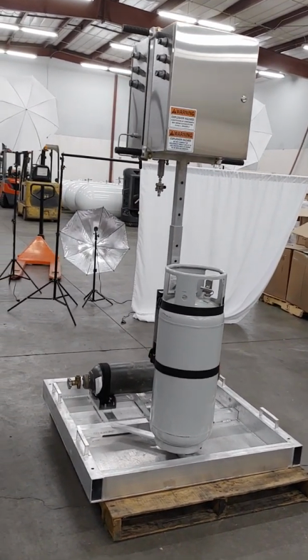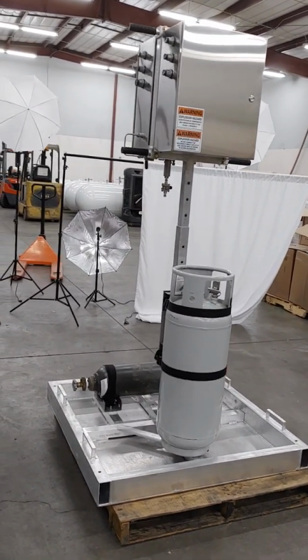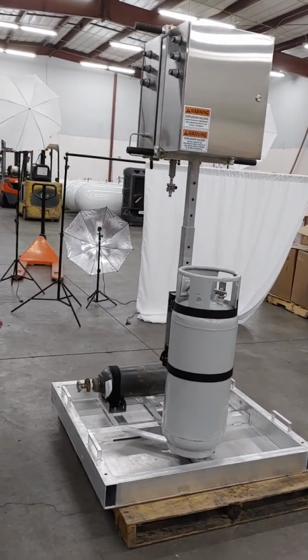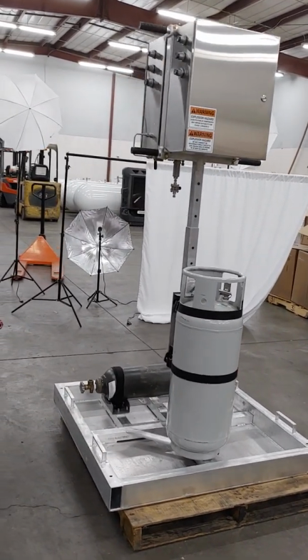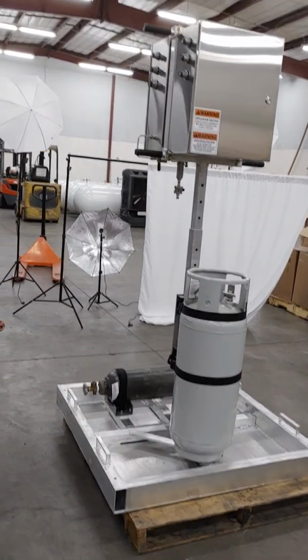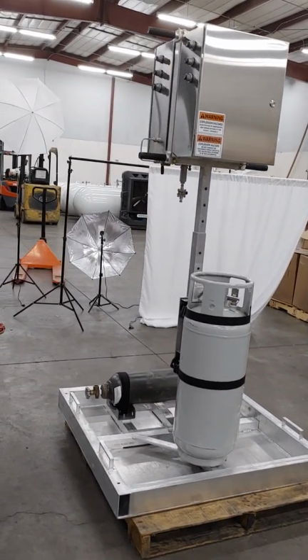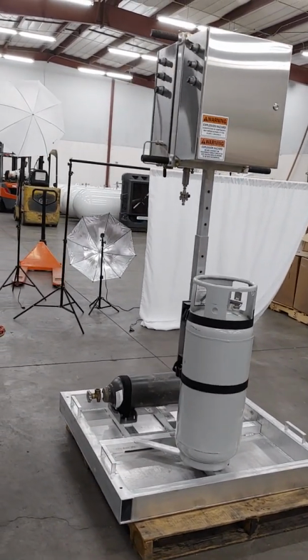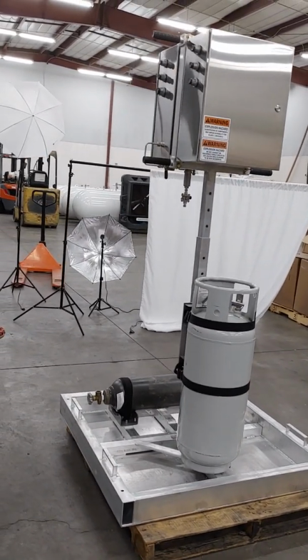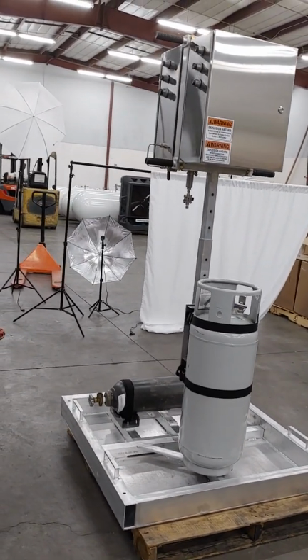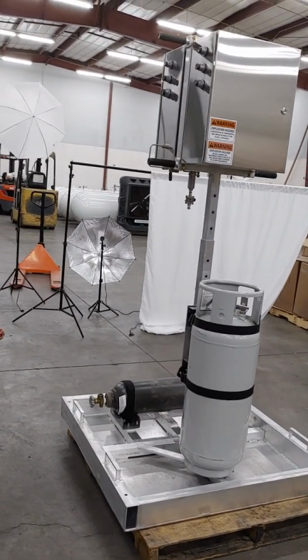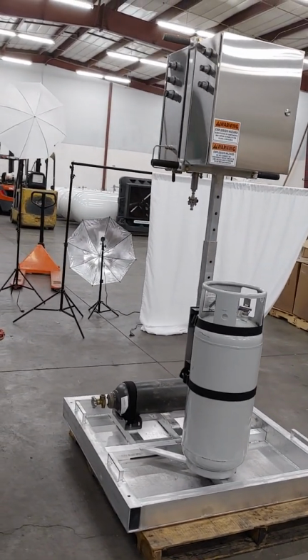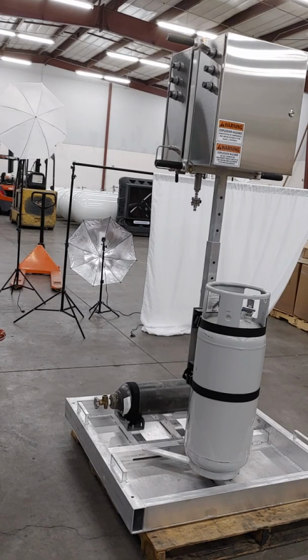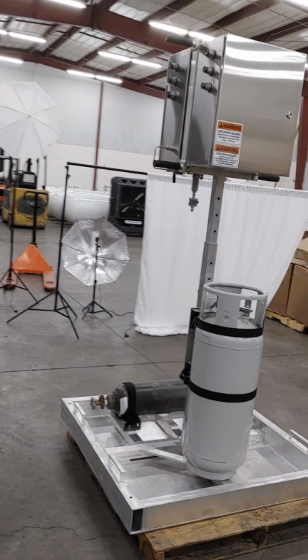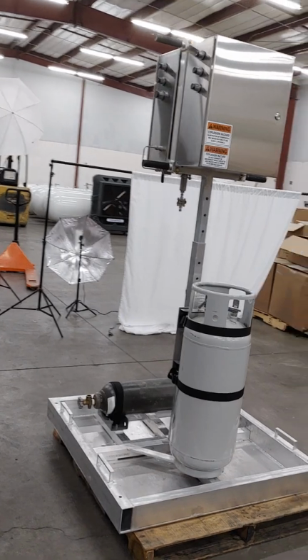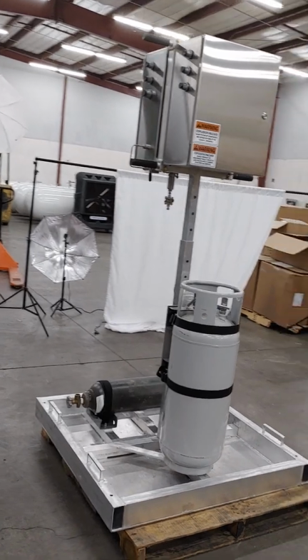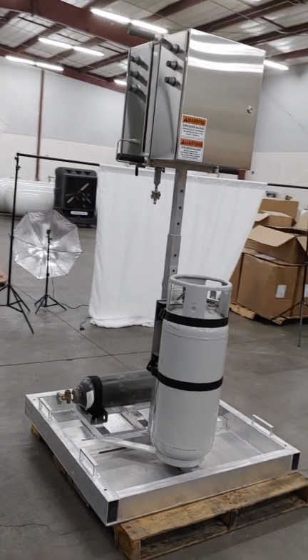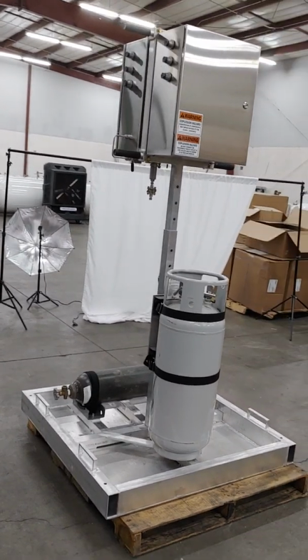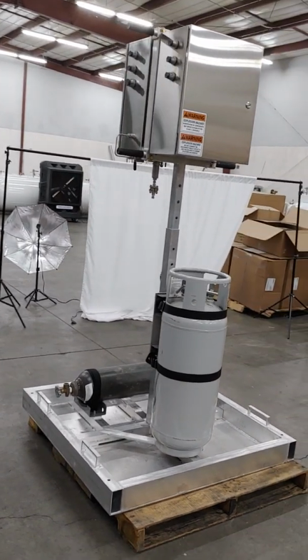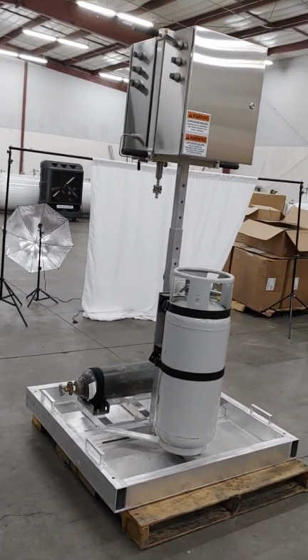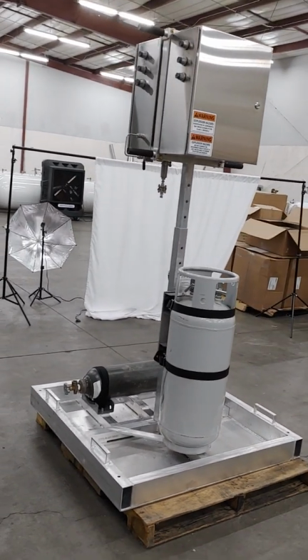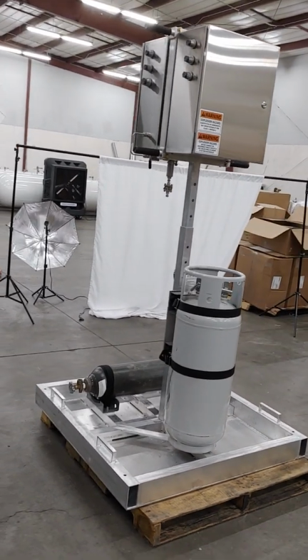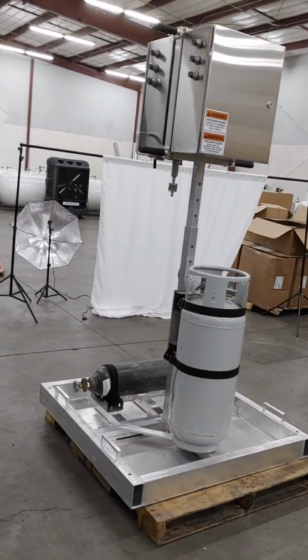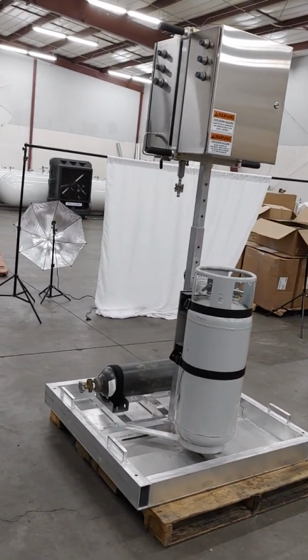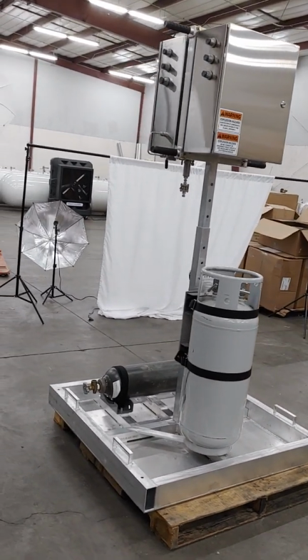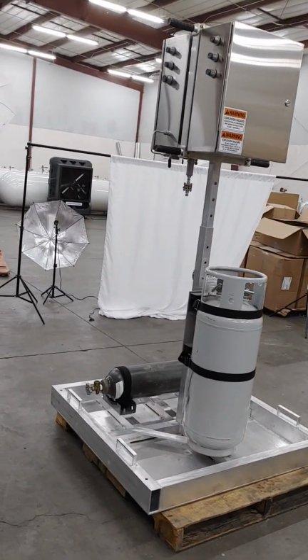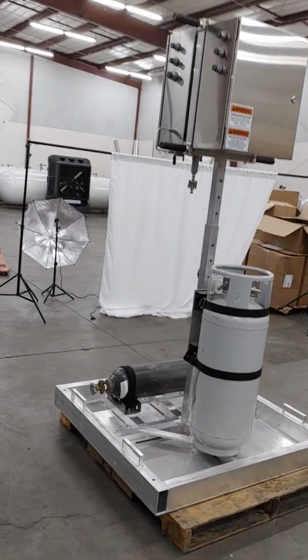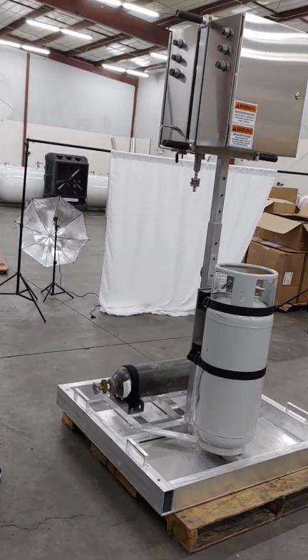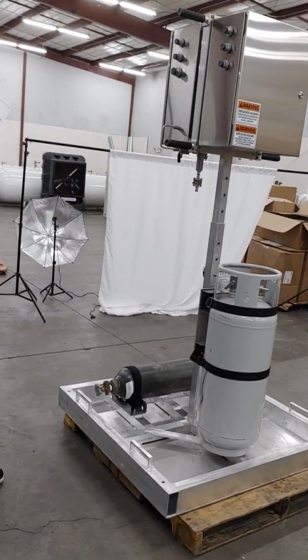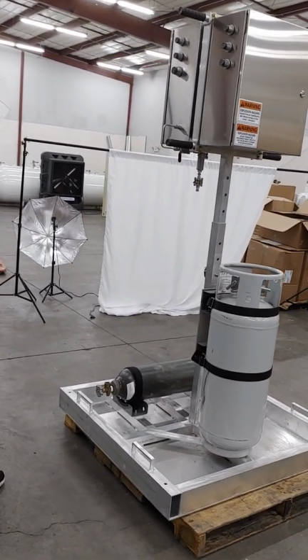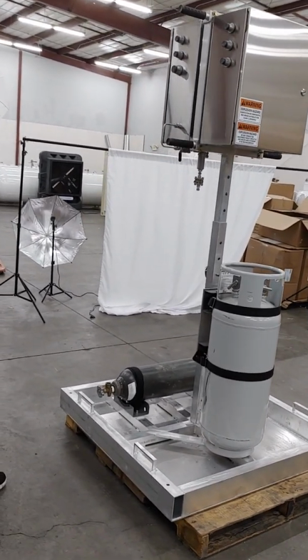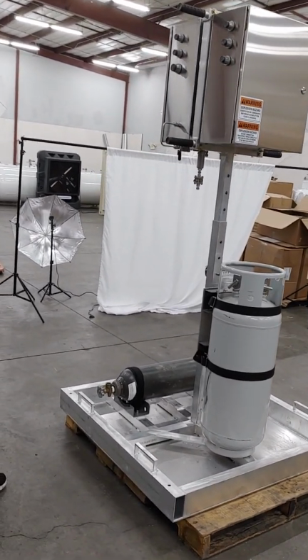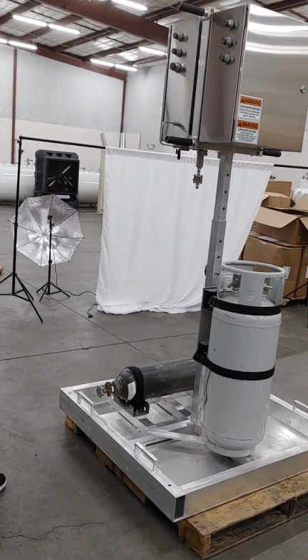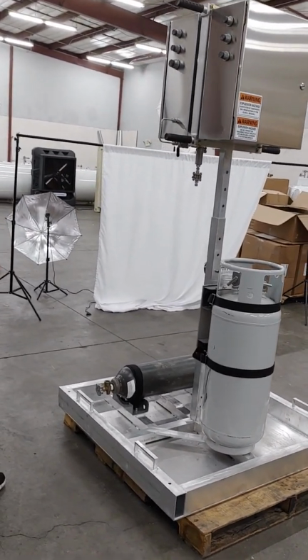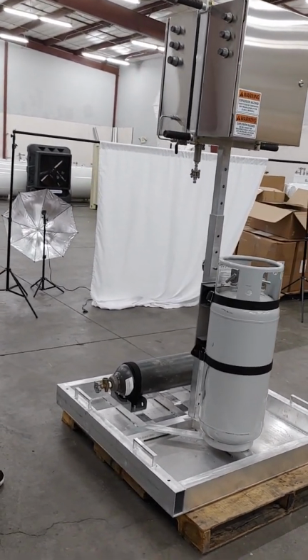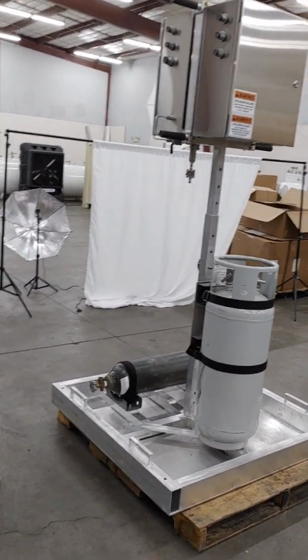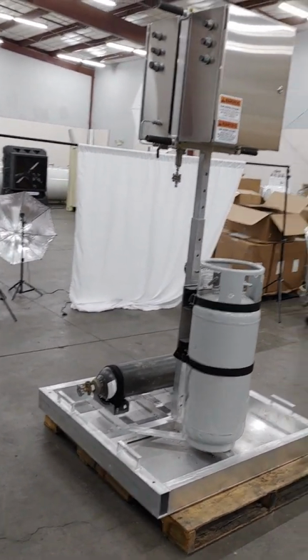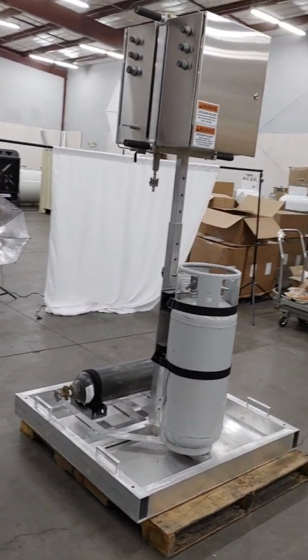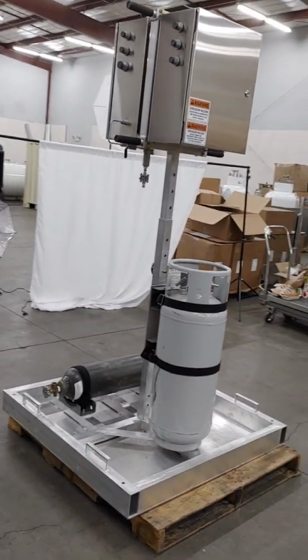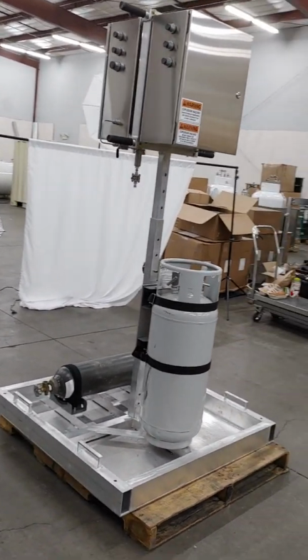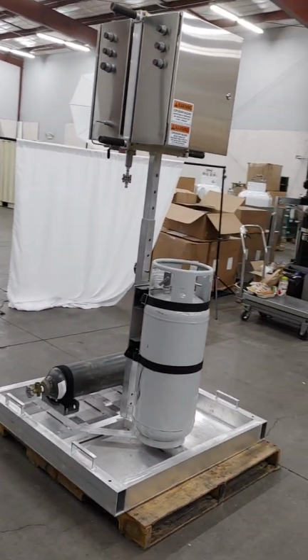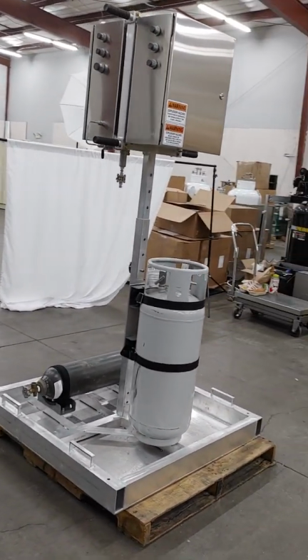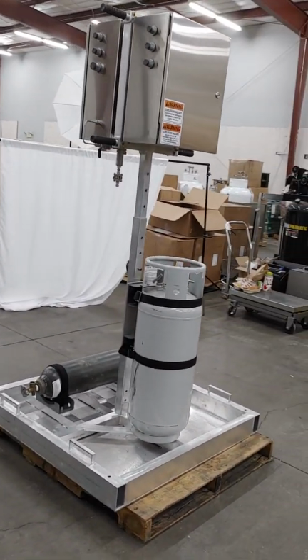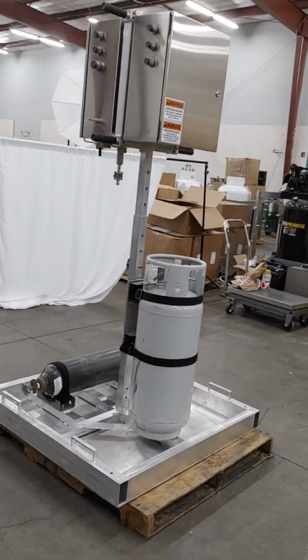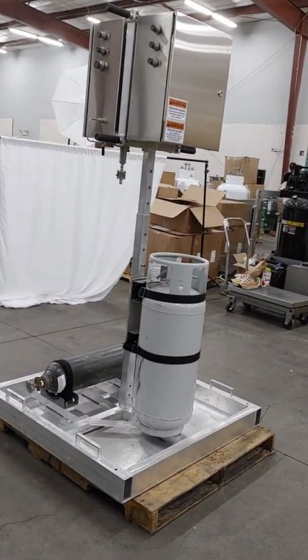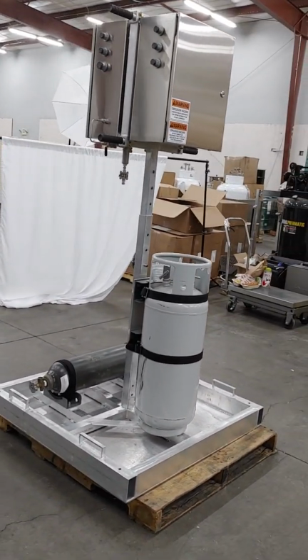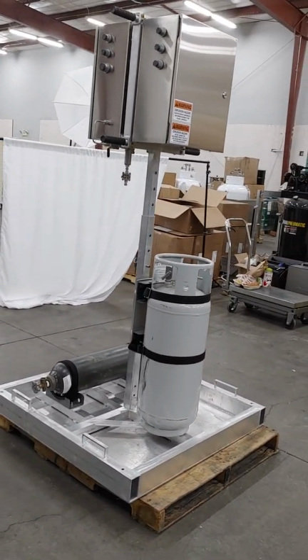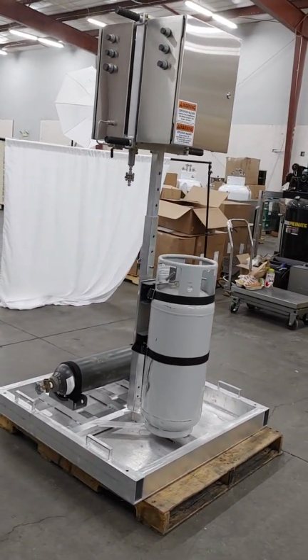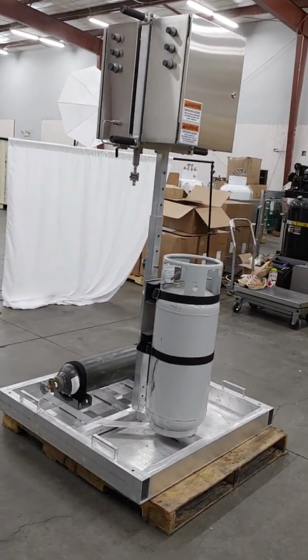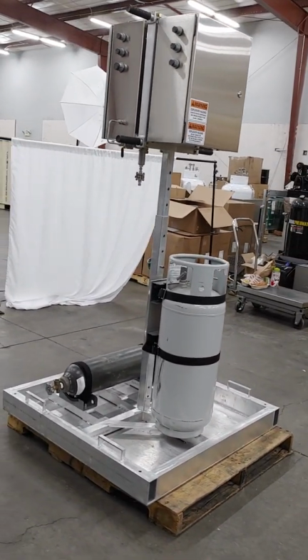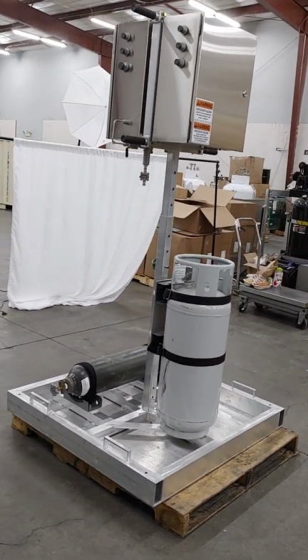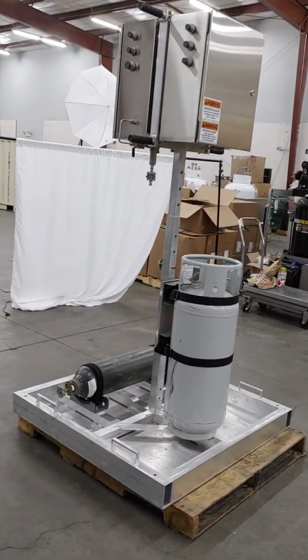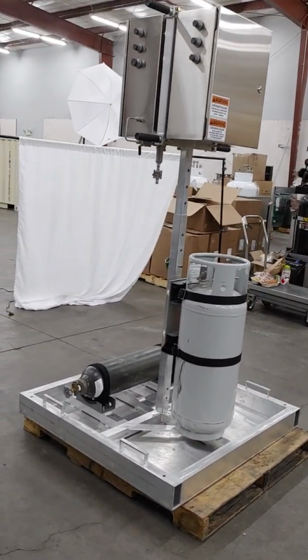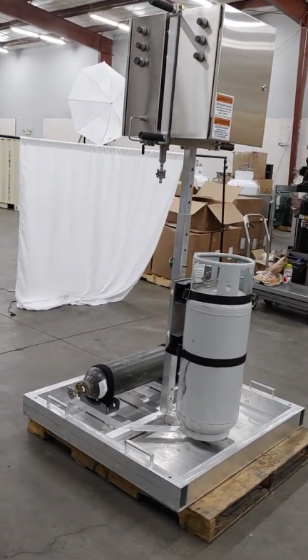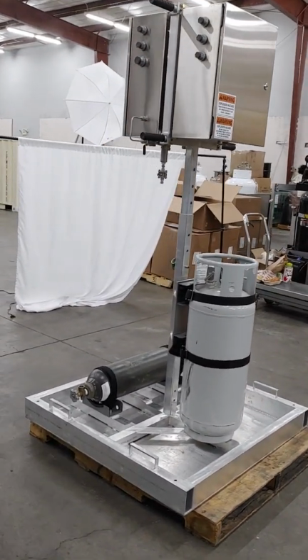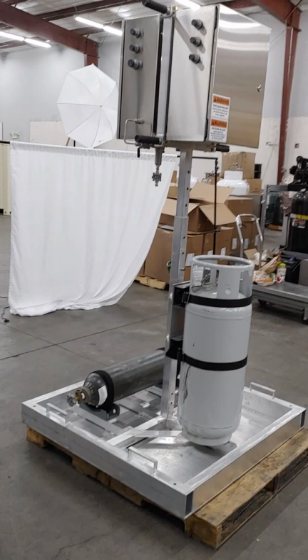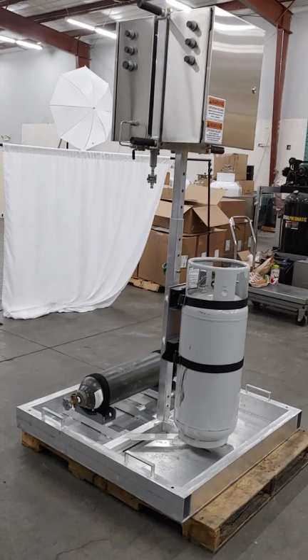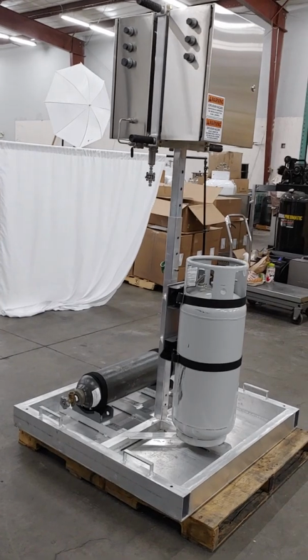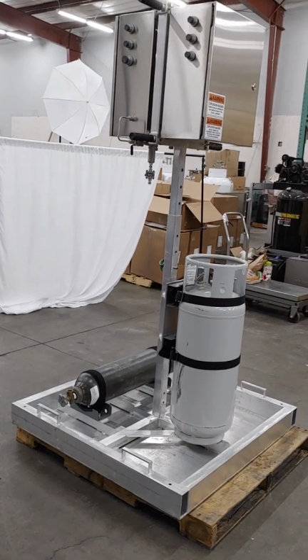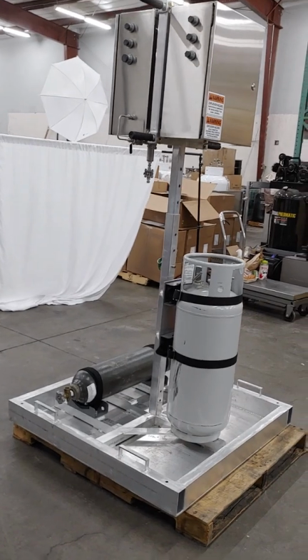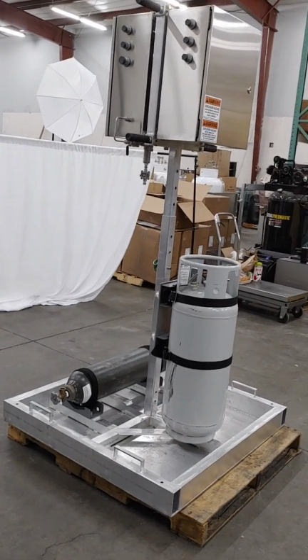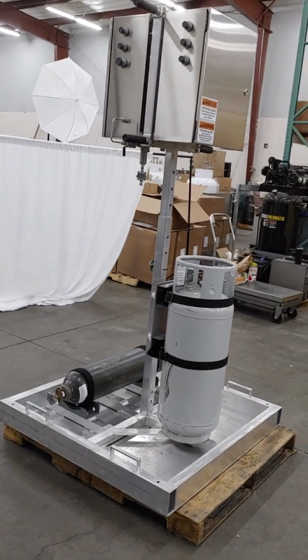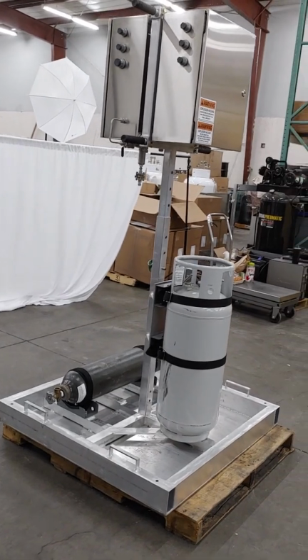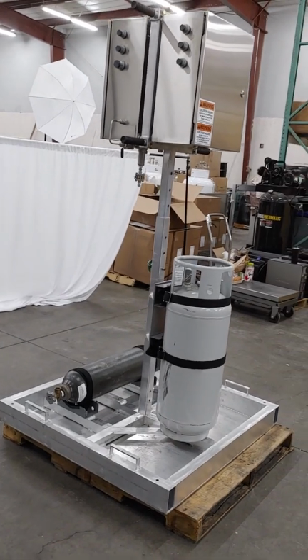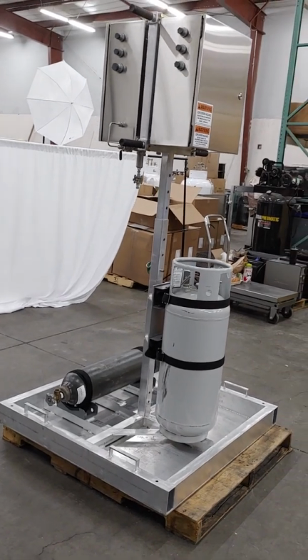There's not a whole lot more to it. It's a pretty straightforward, bare-bones unit, all things considered.